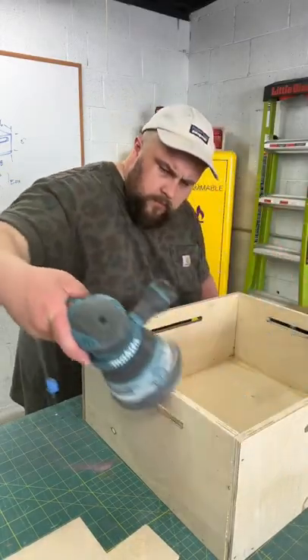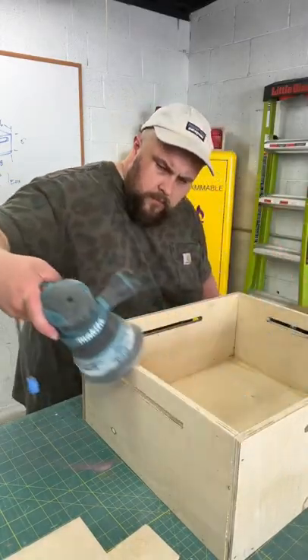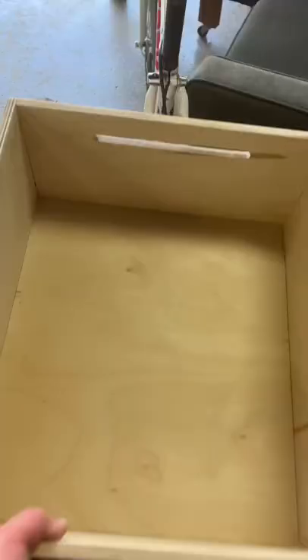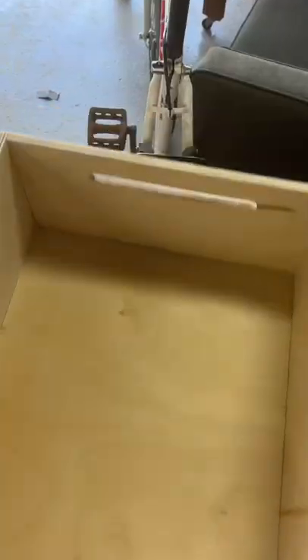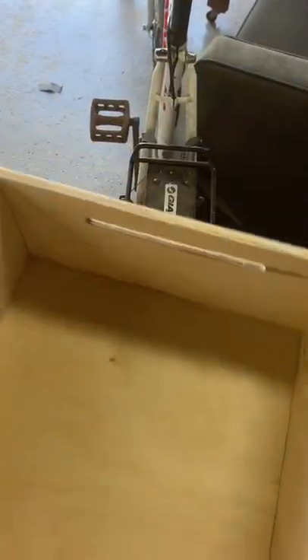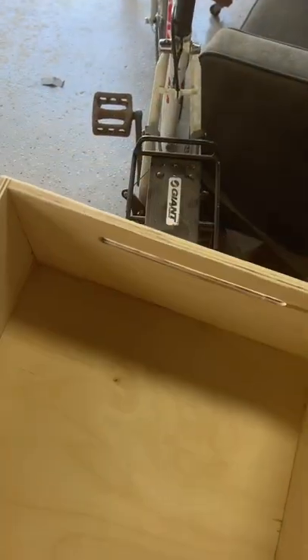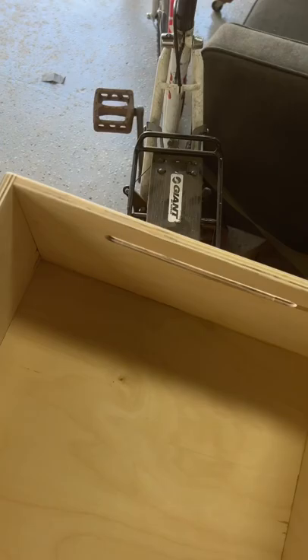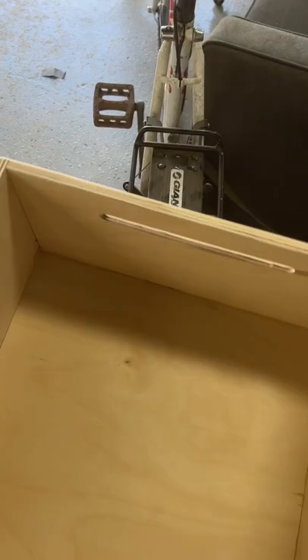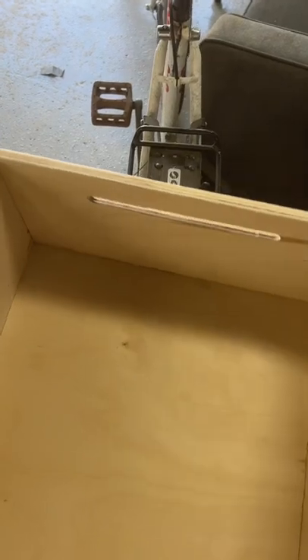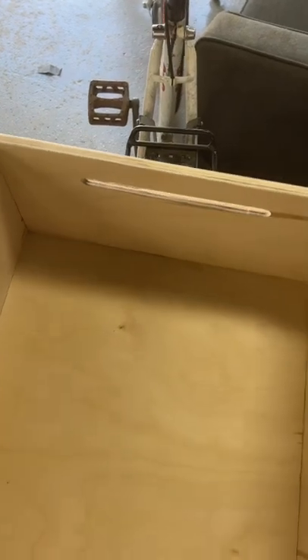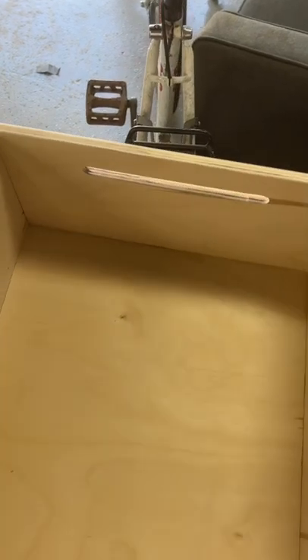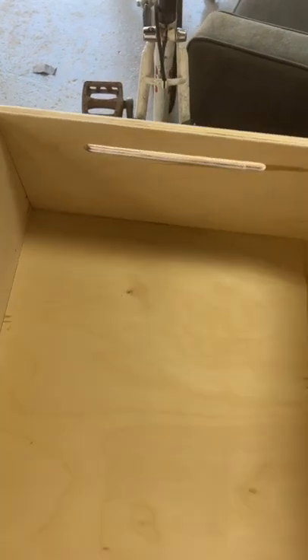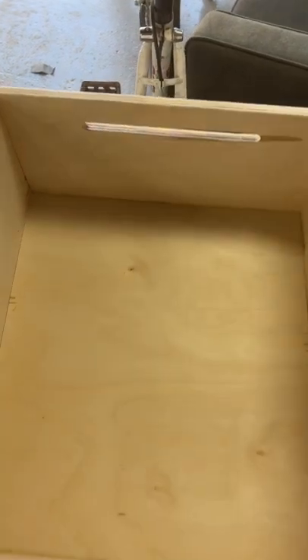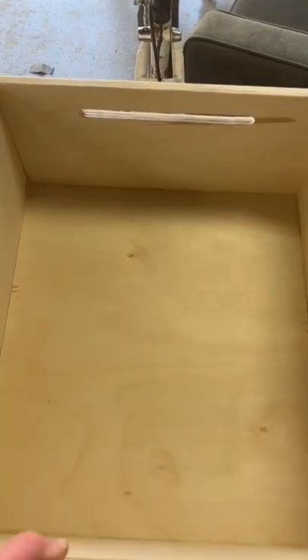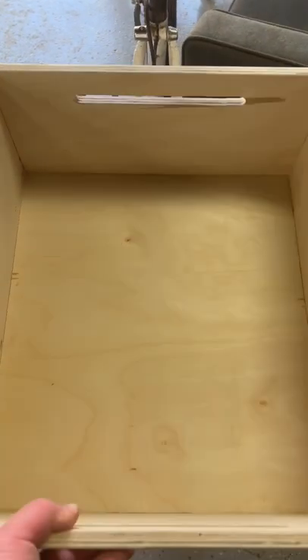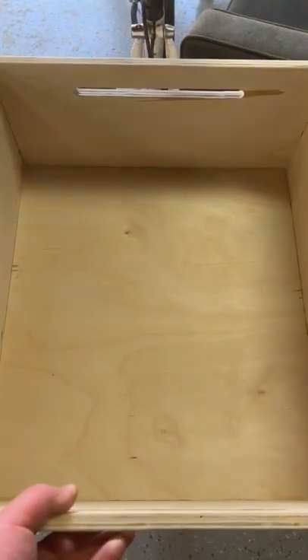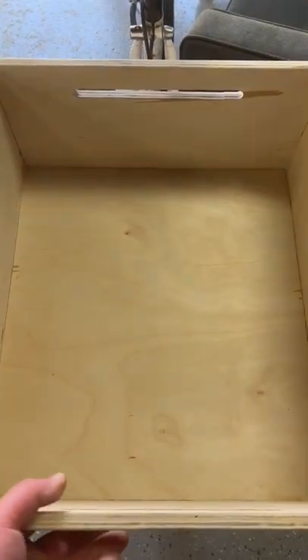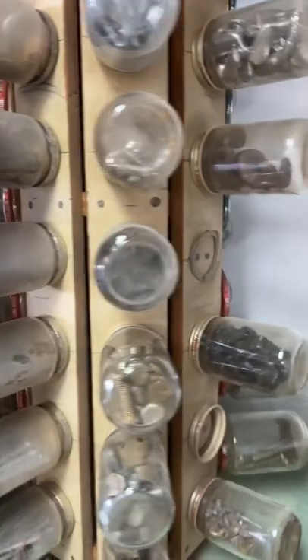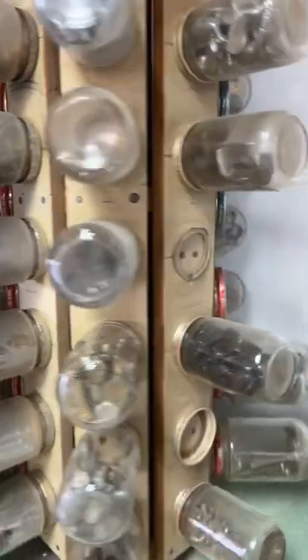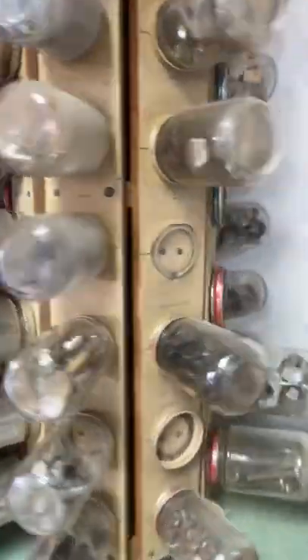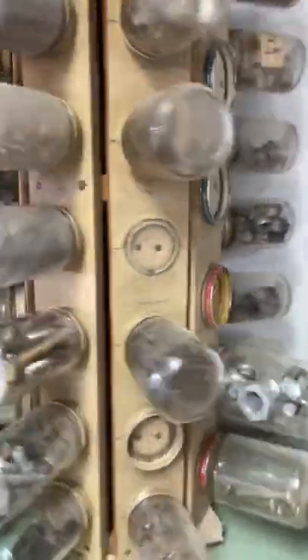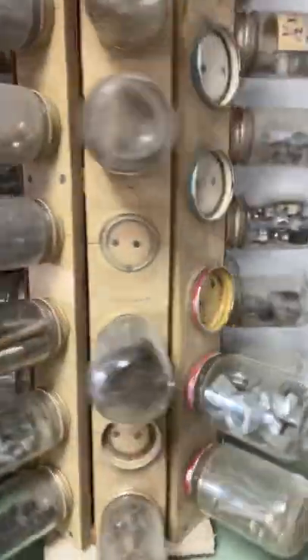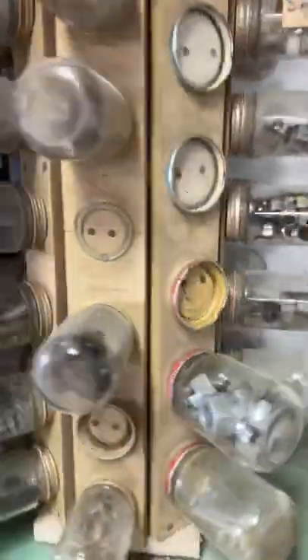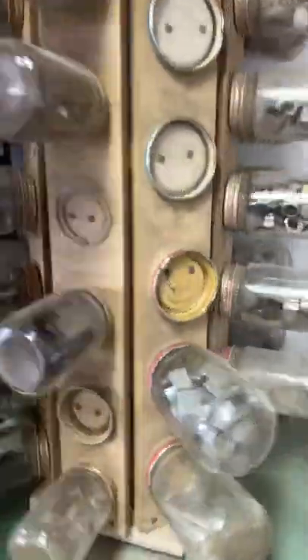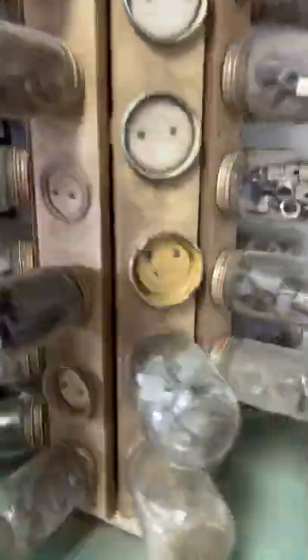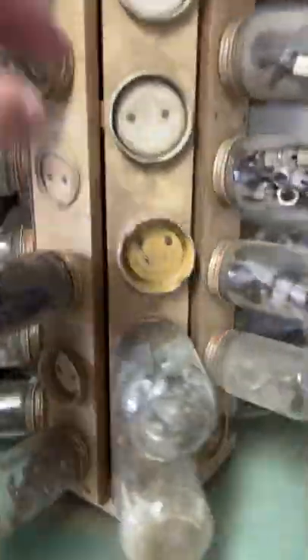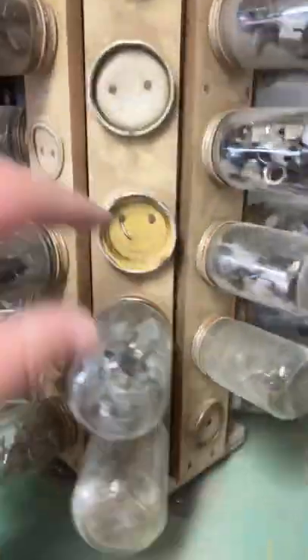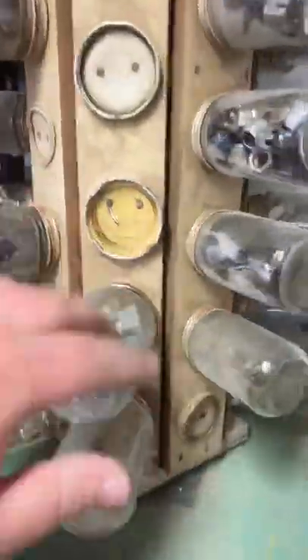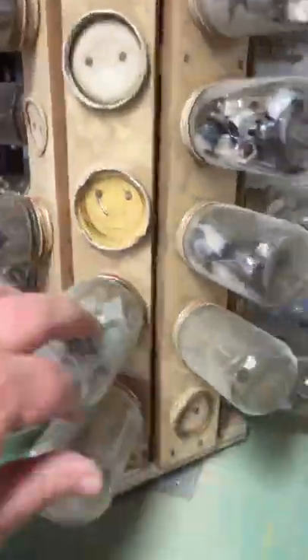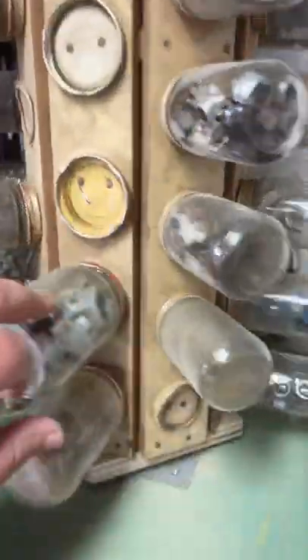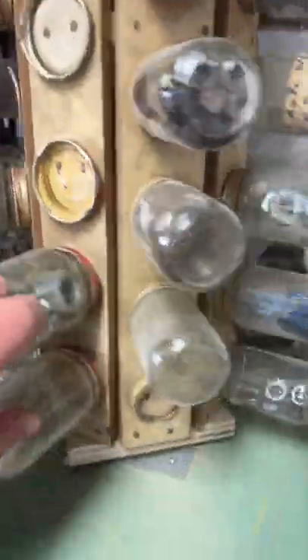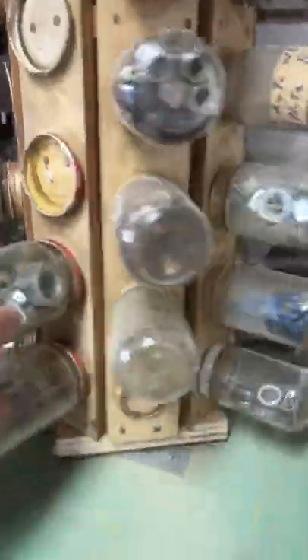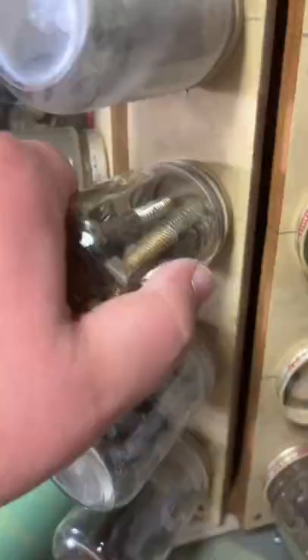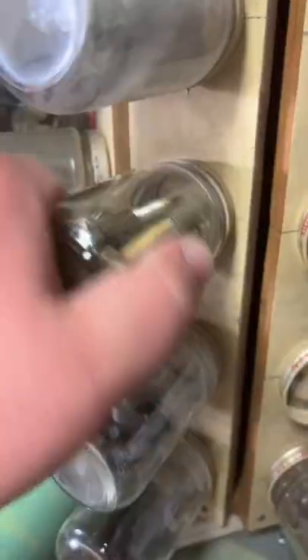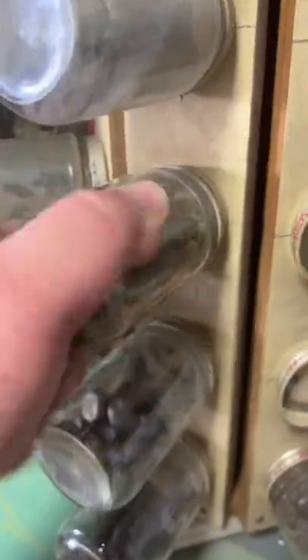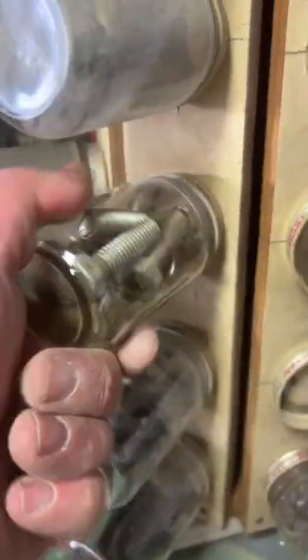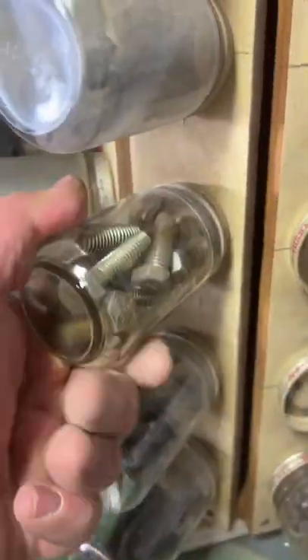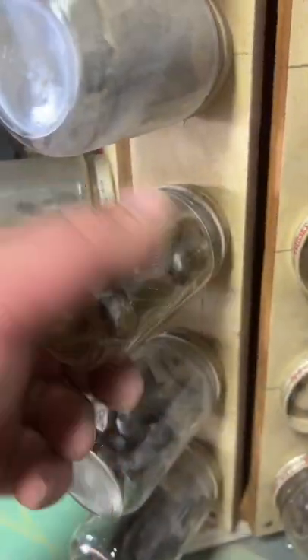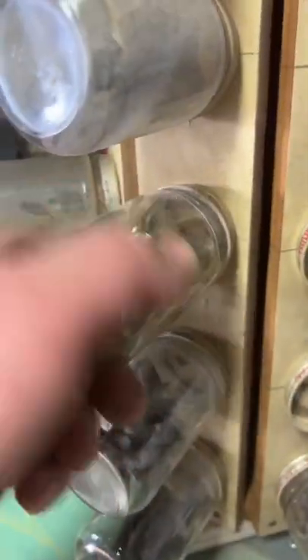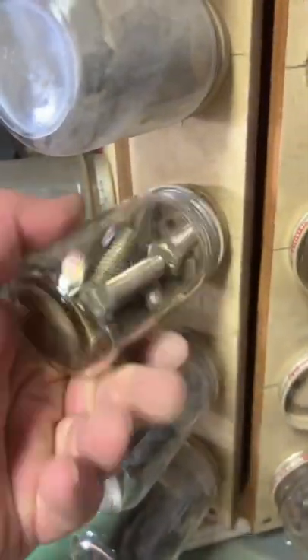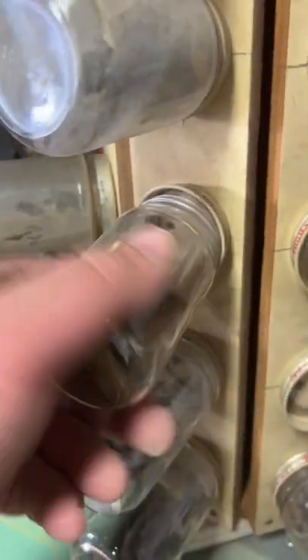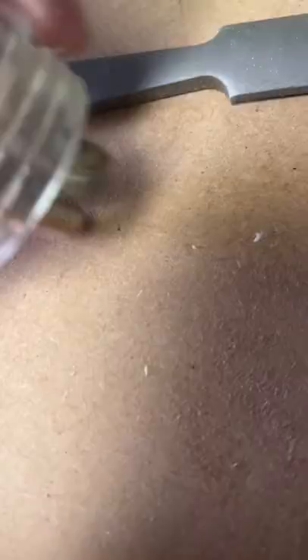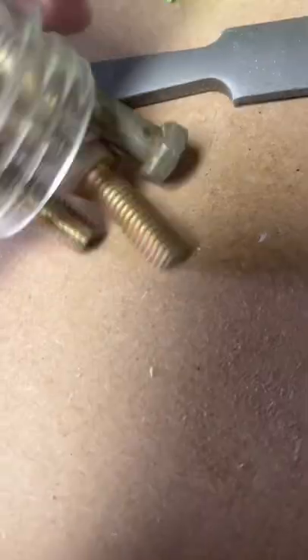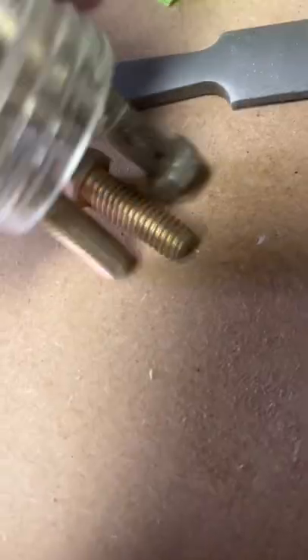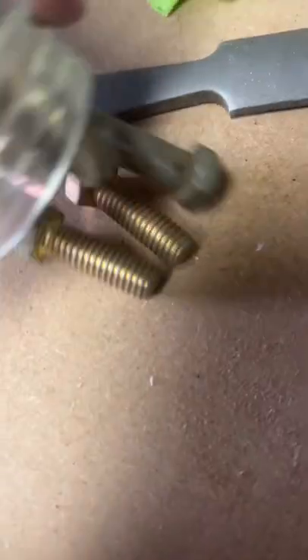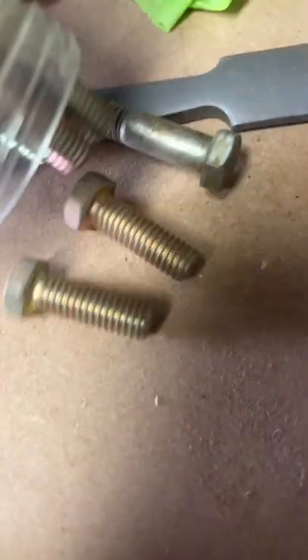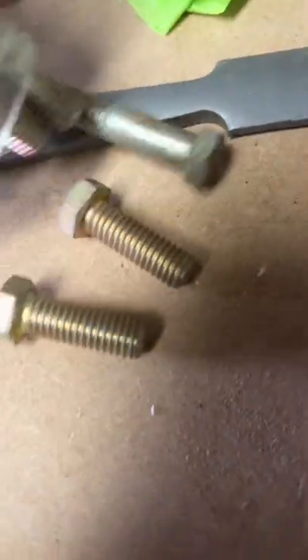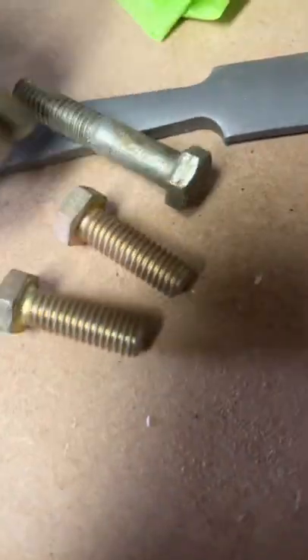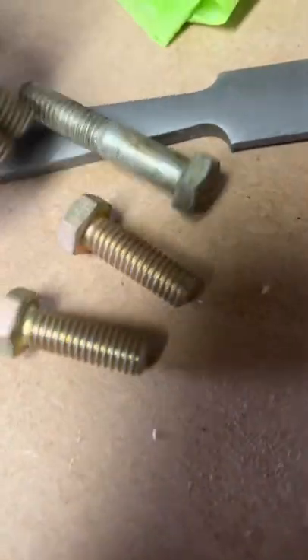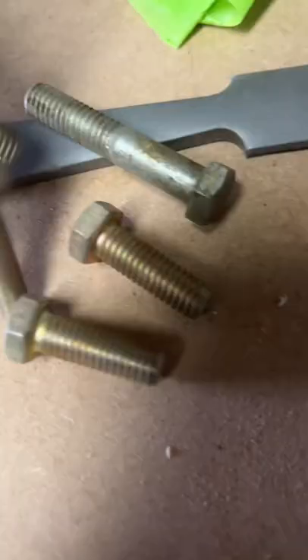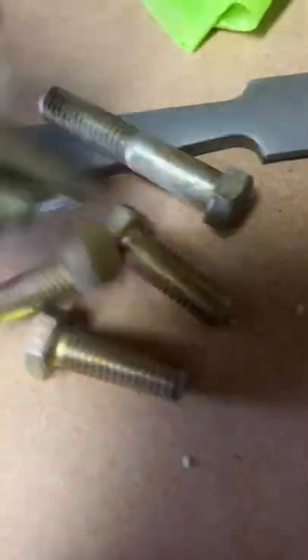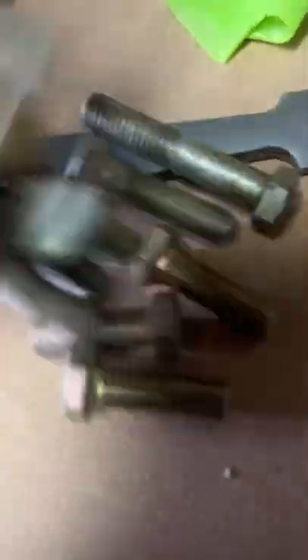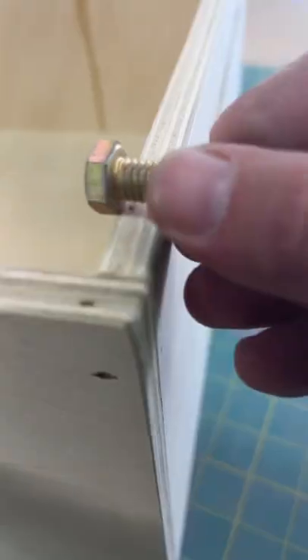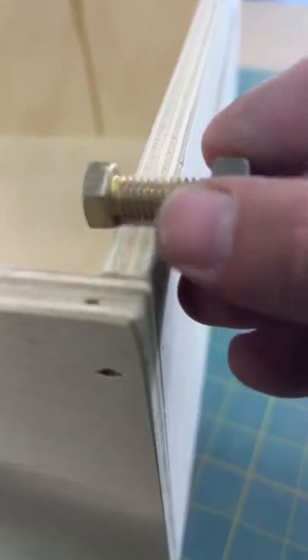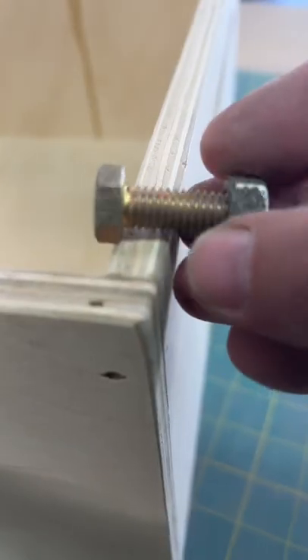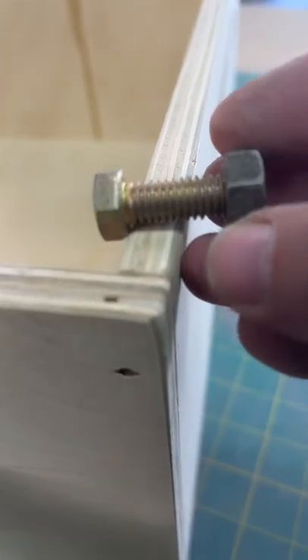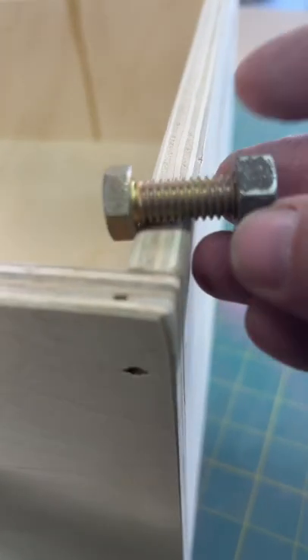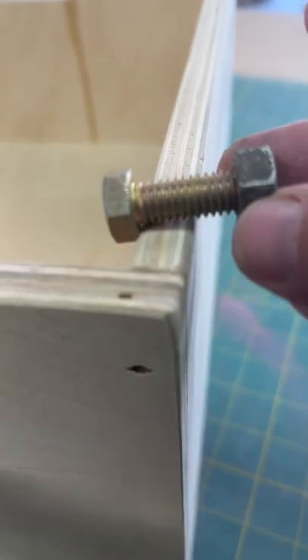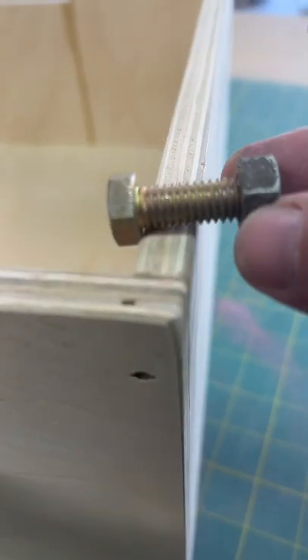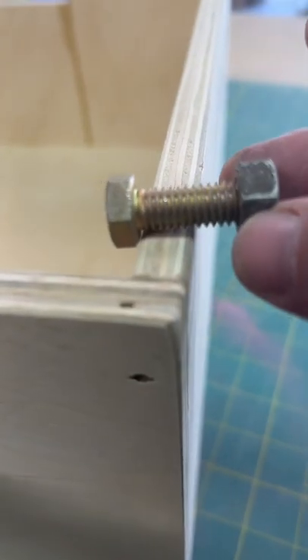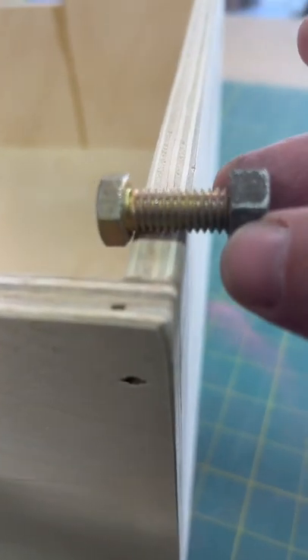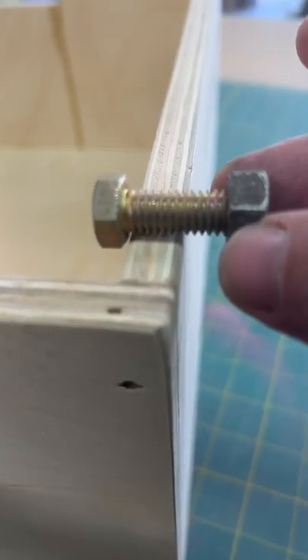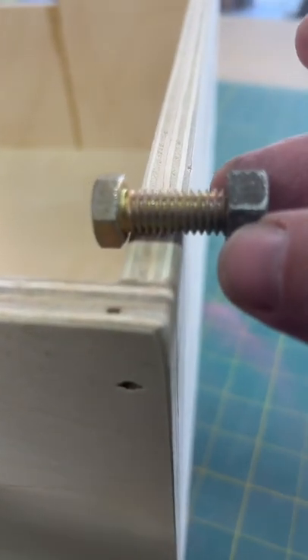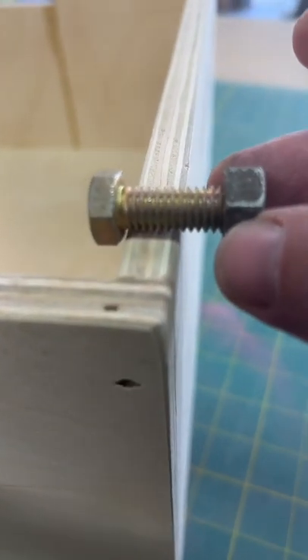I'm just gonna get it mounted on here and see what we got in the old tray of bolts. Perfect.